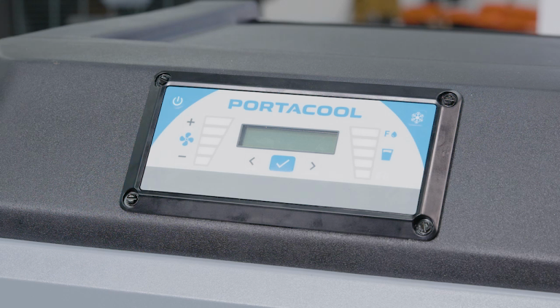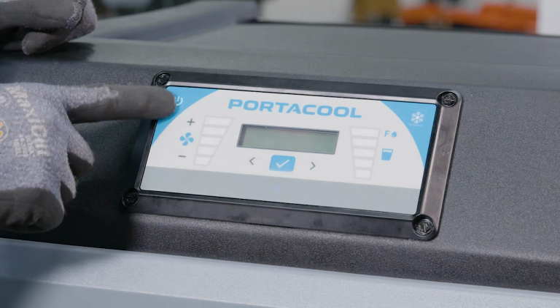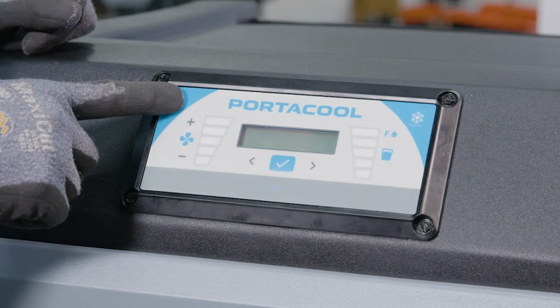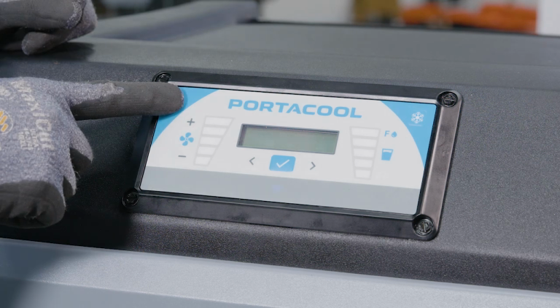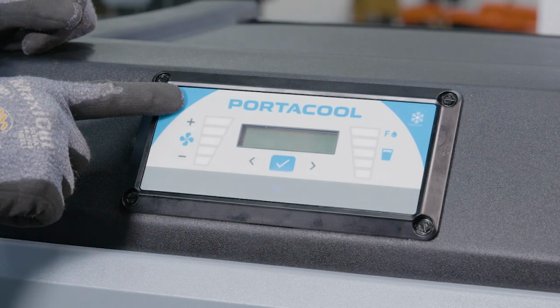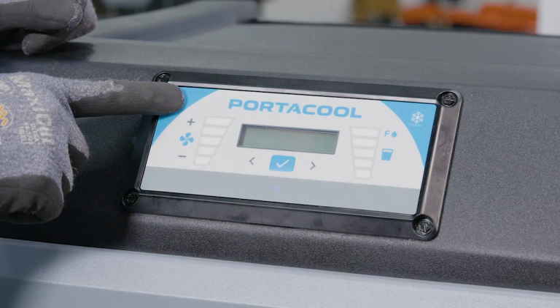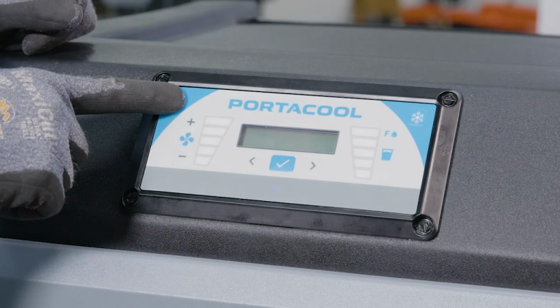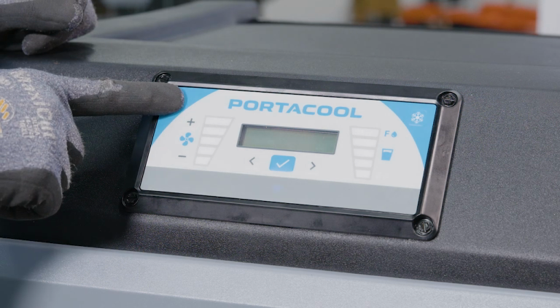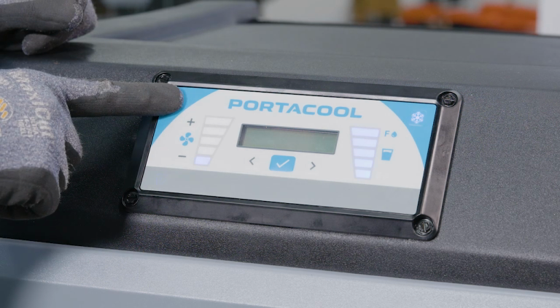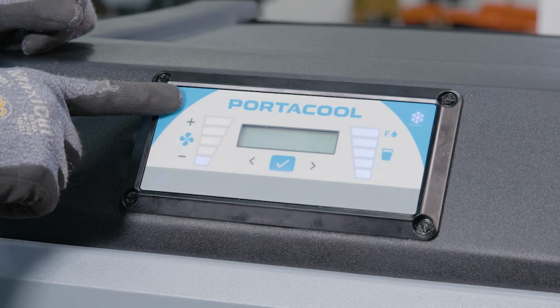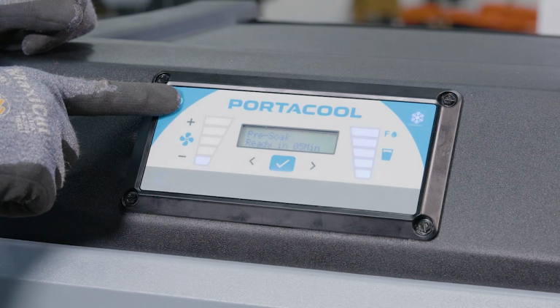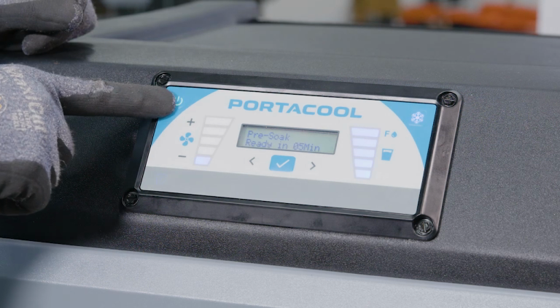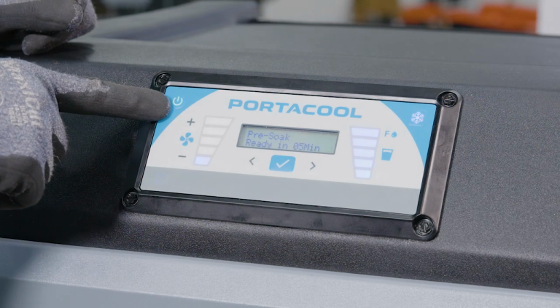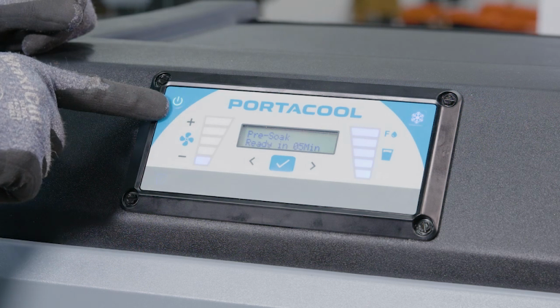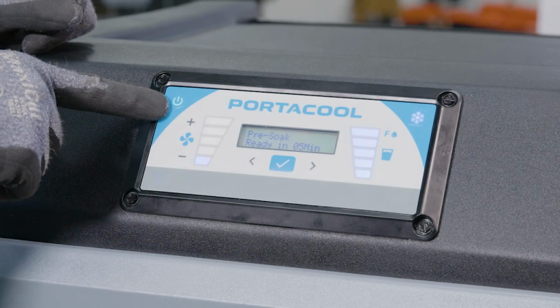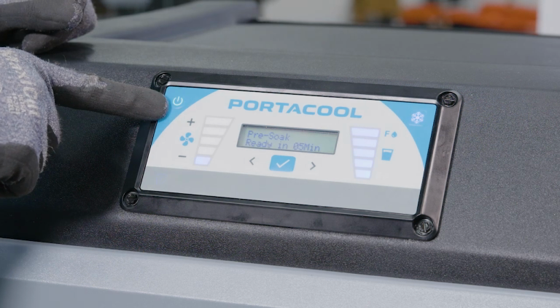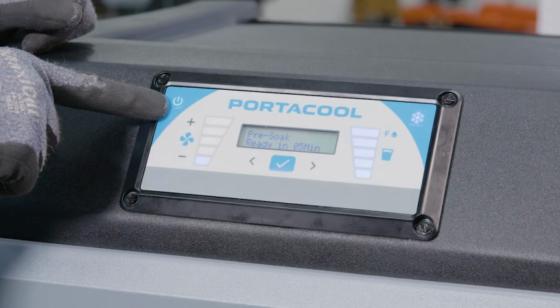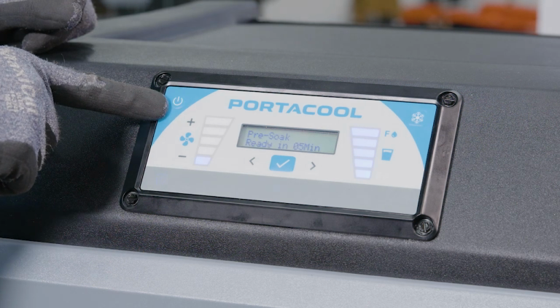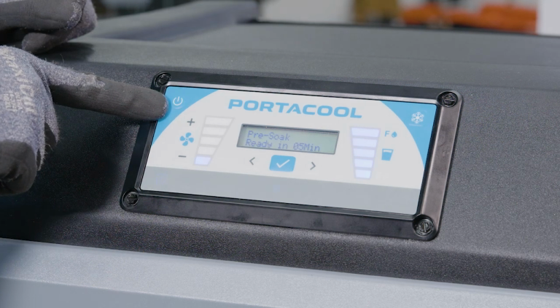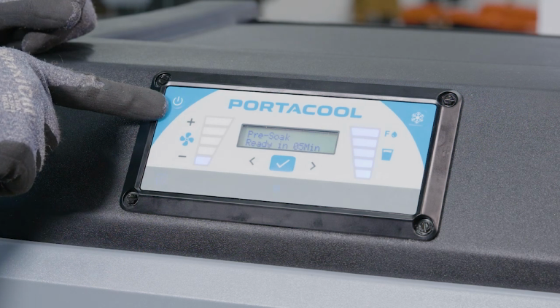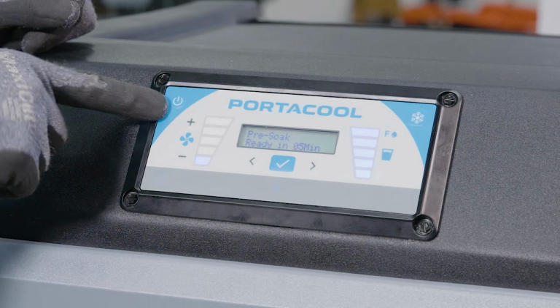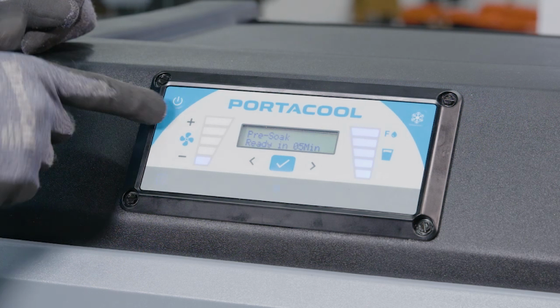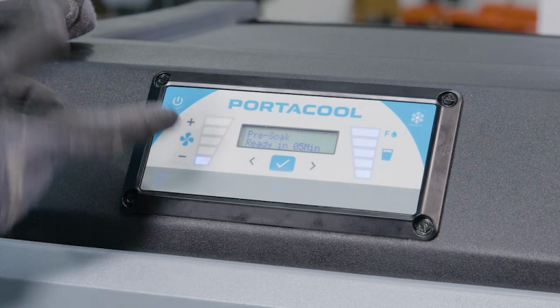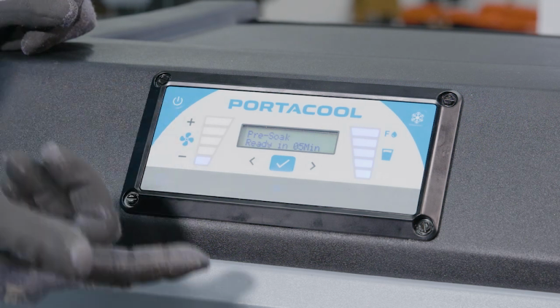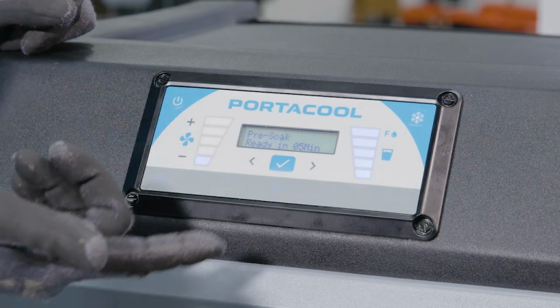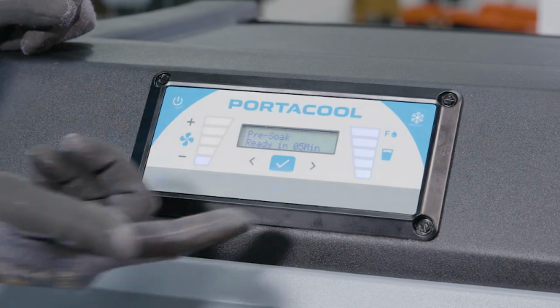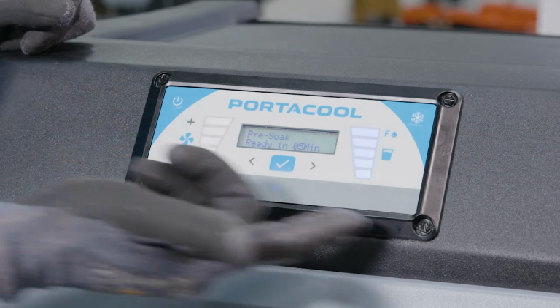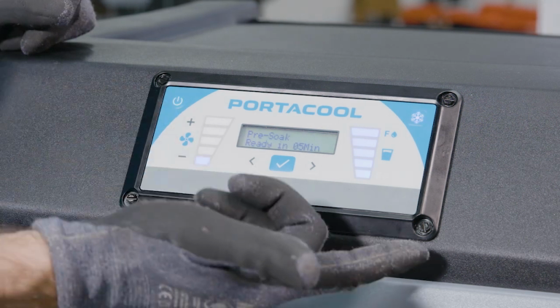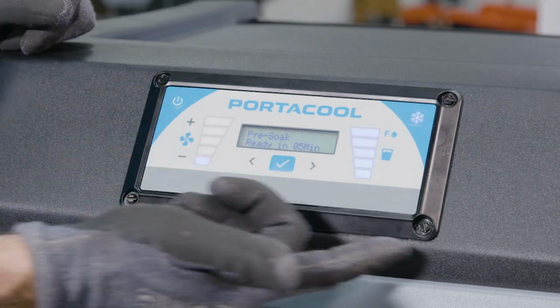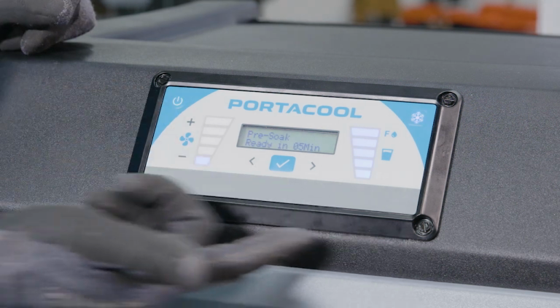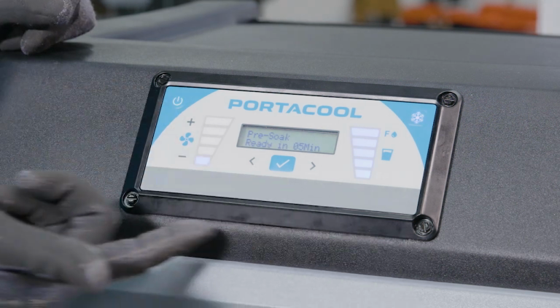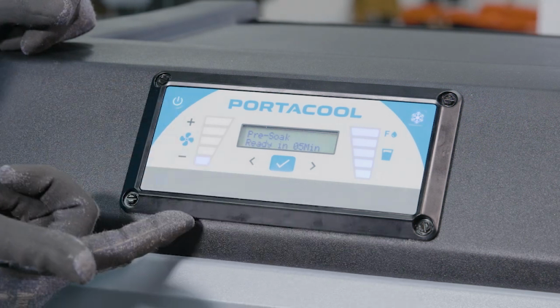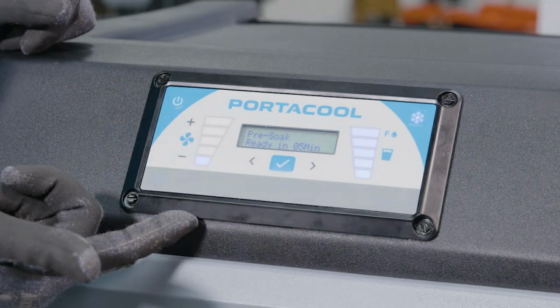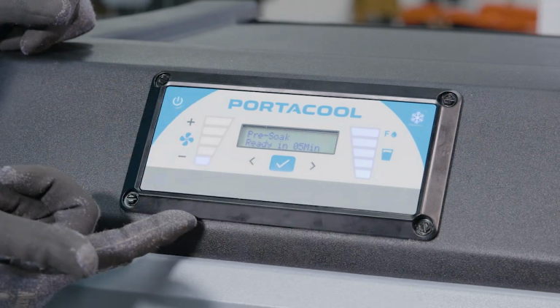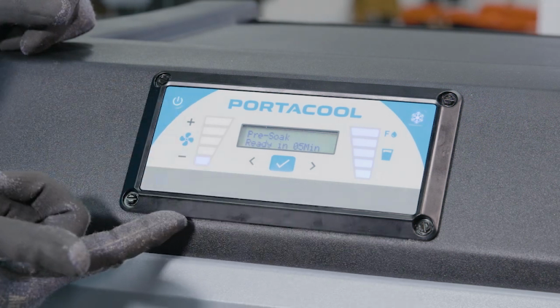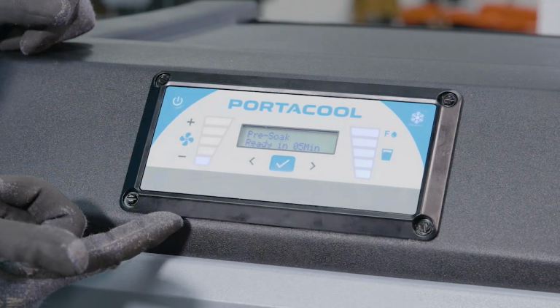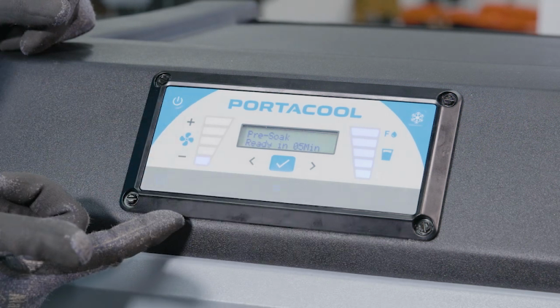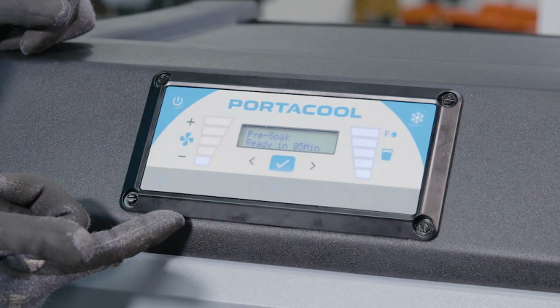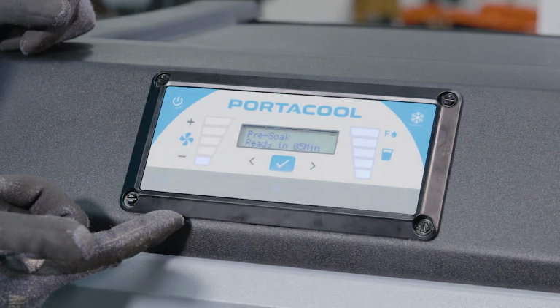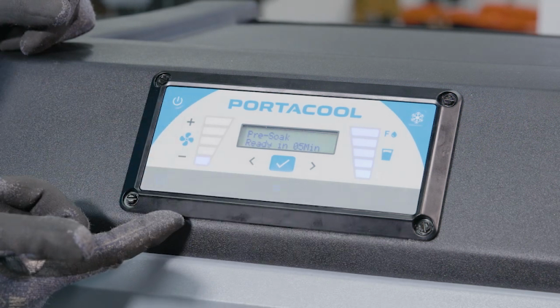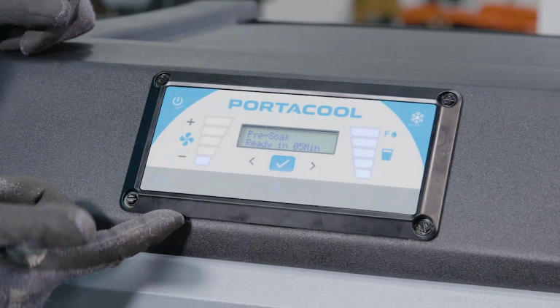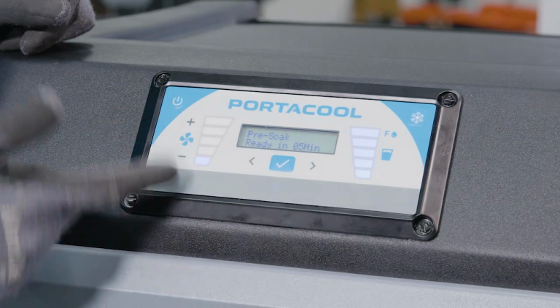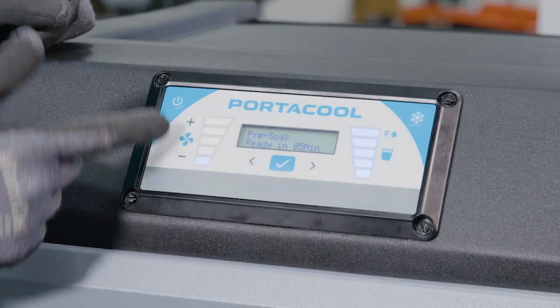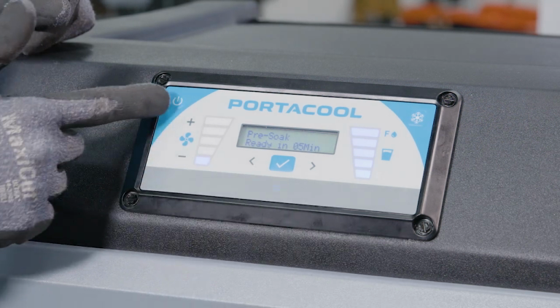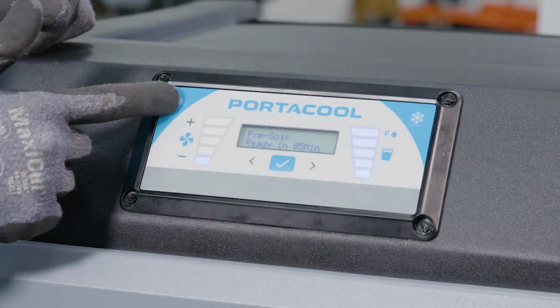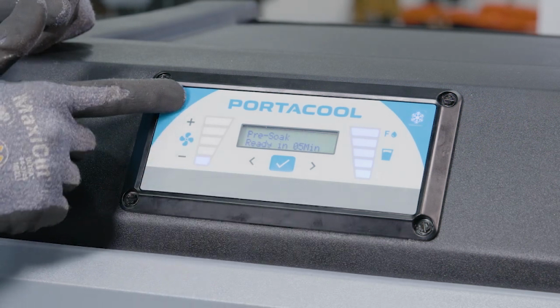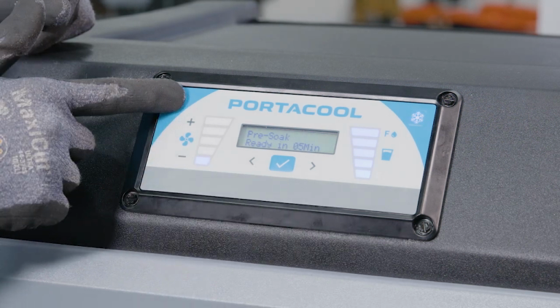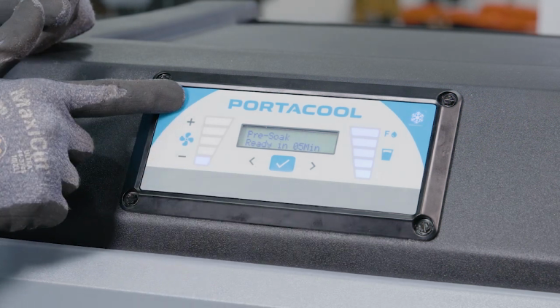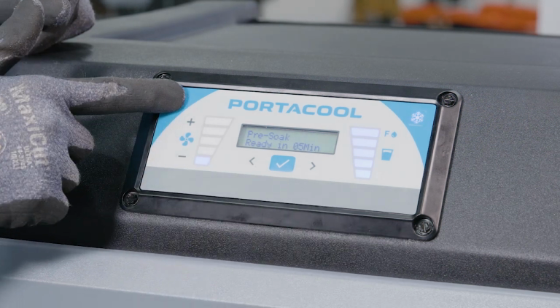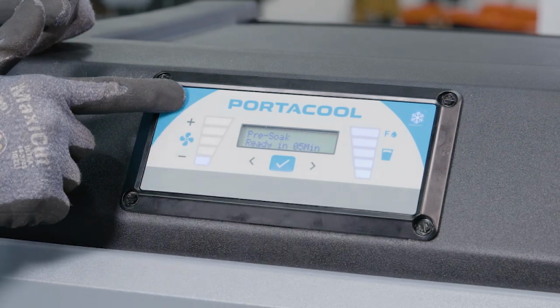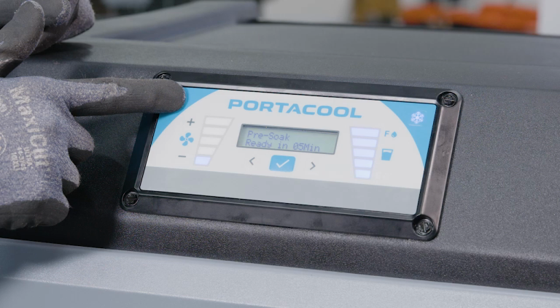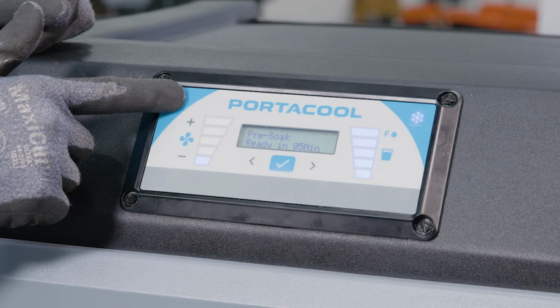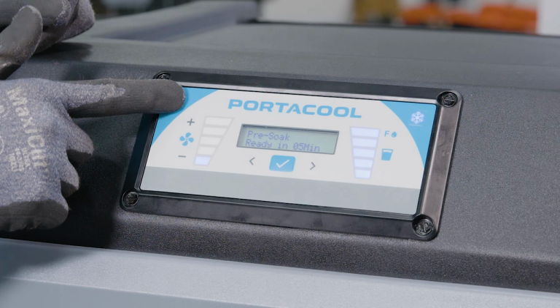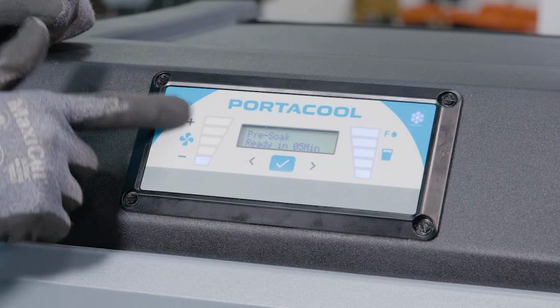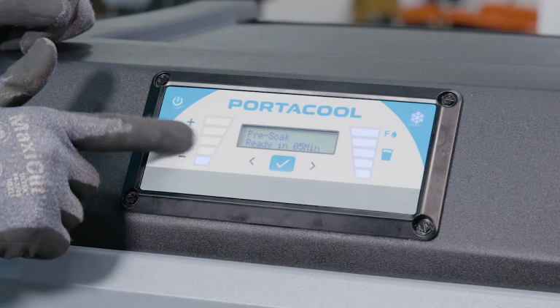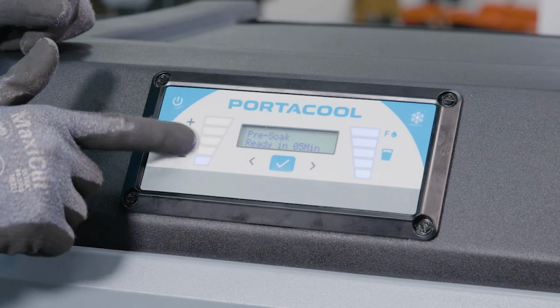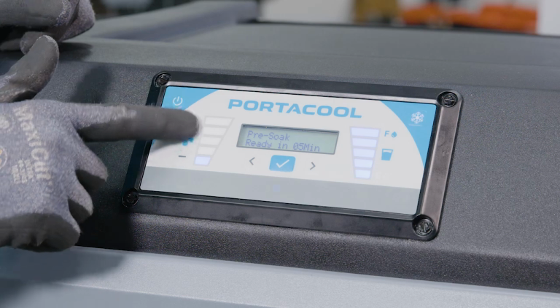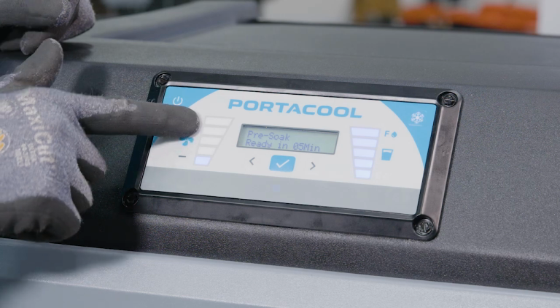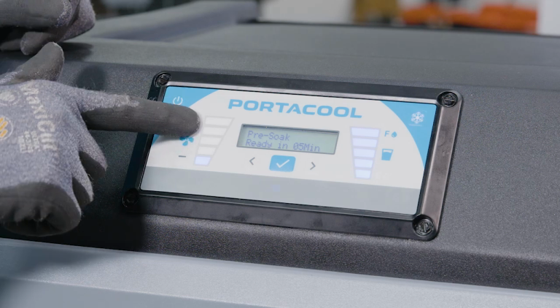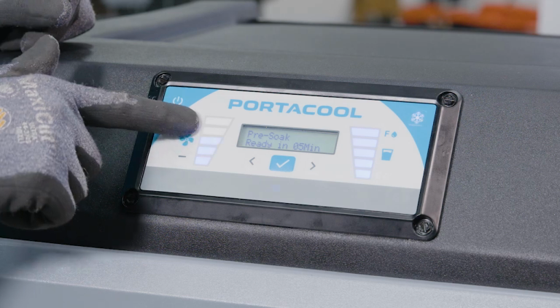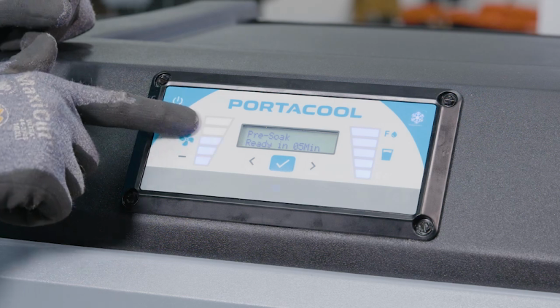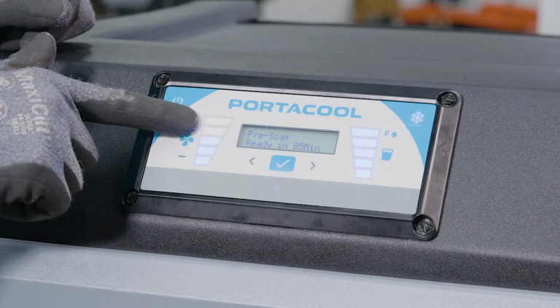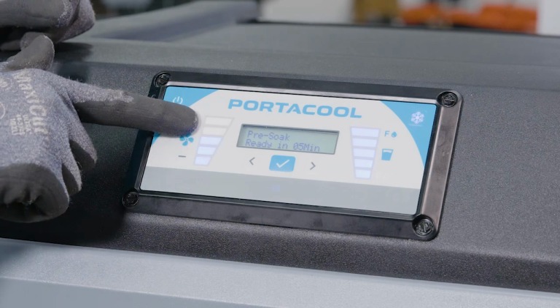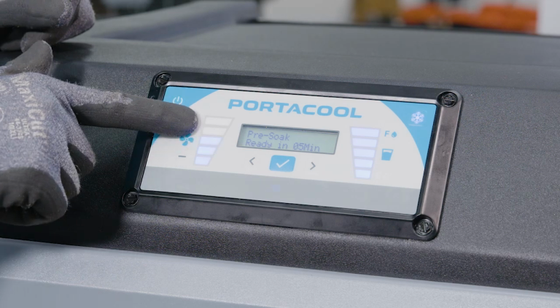Finally, reconnect the PortaCool cooler to a power source and verify its functionality to ensure everything operates properly.